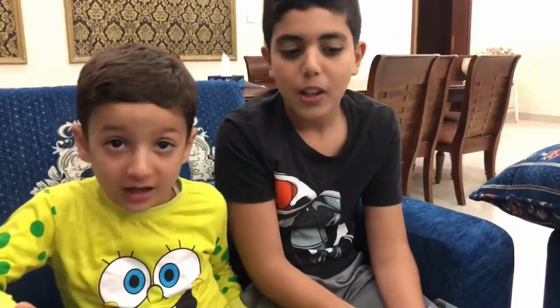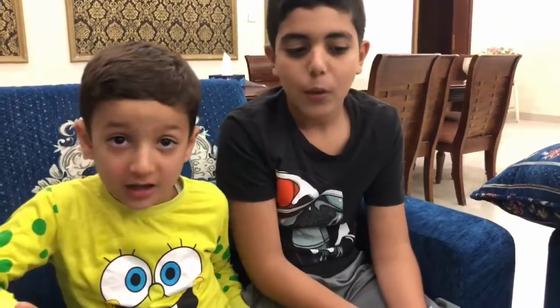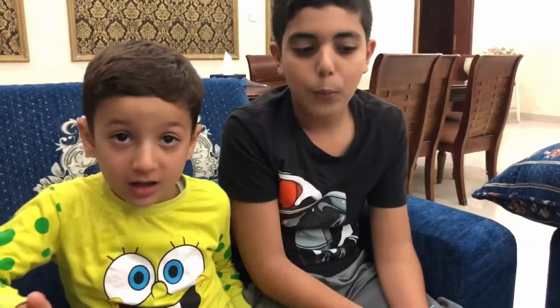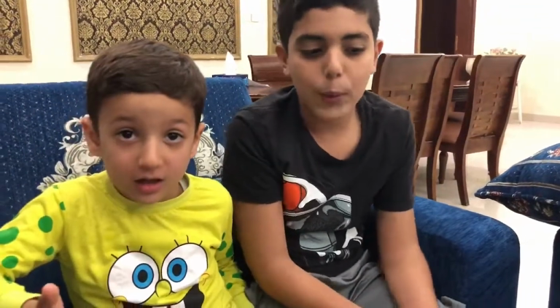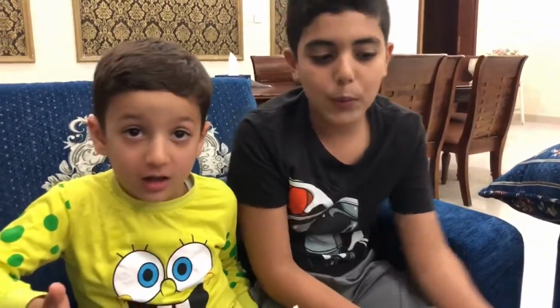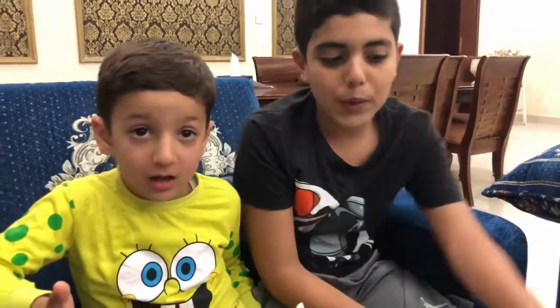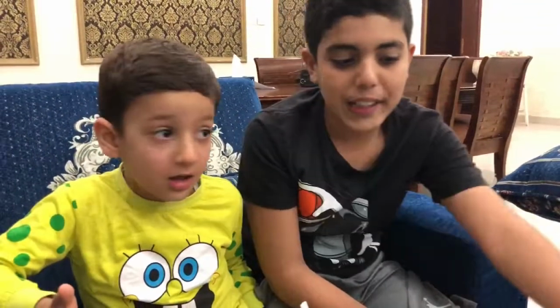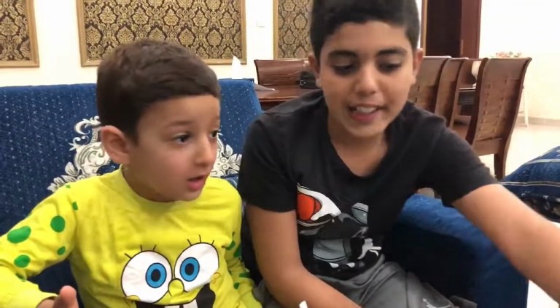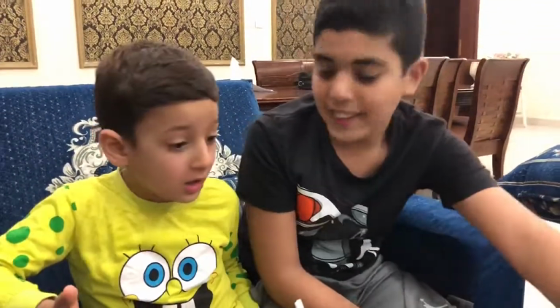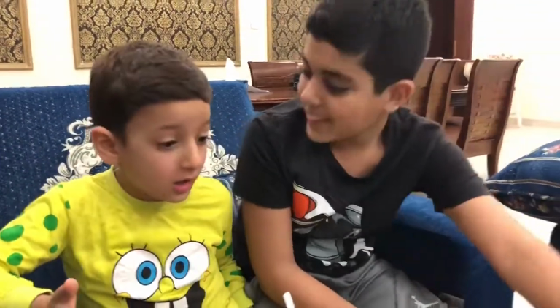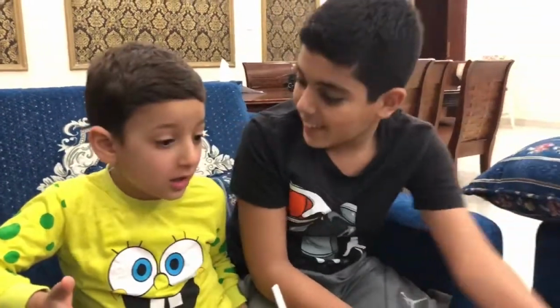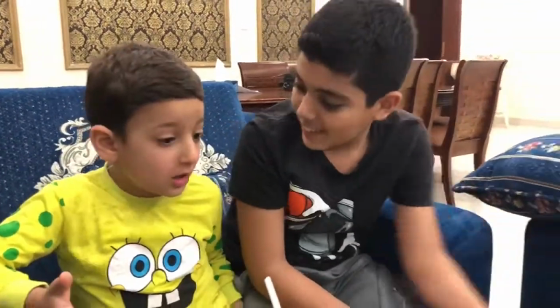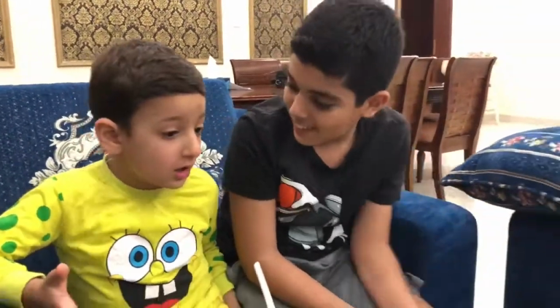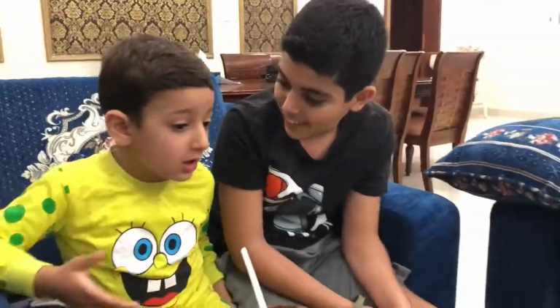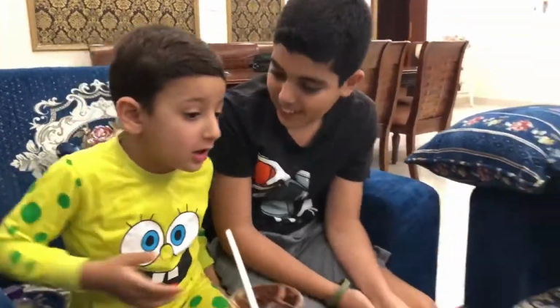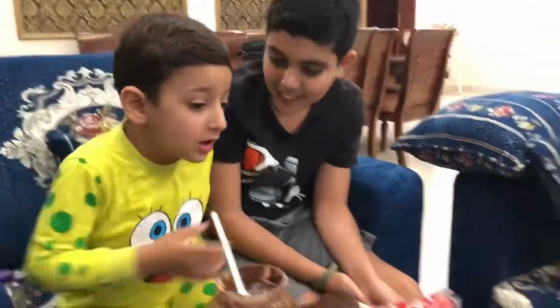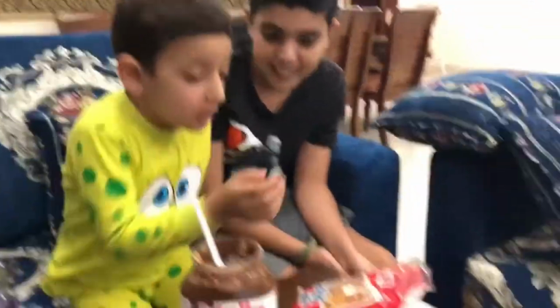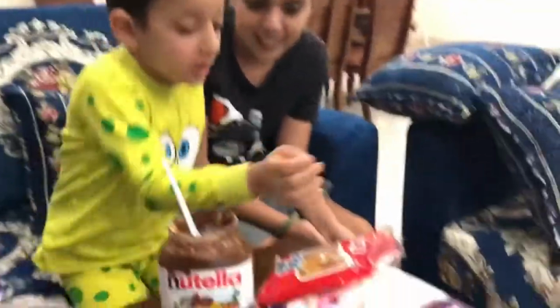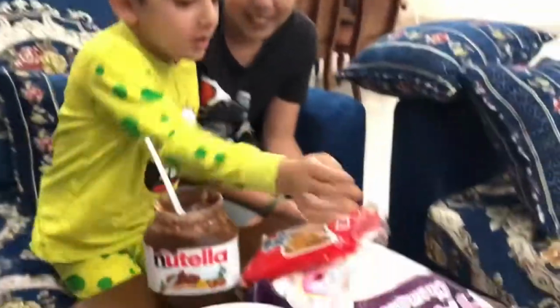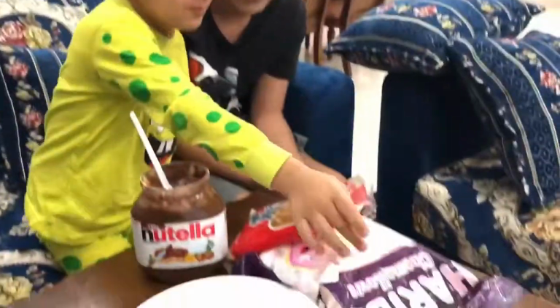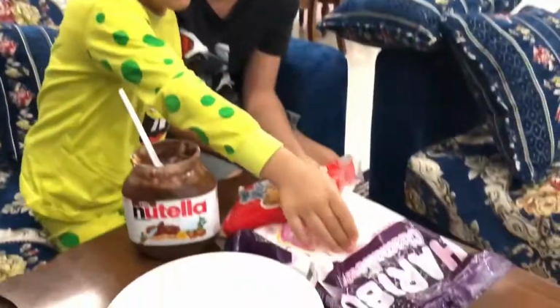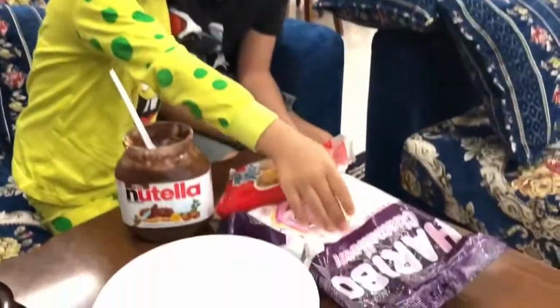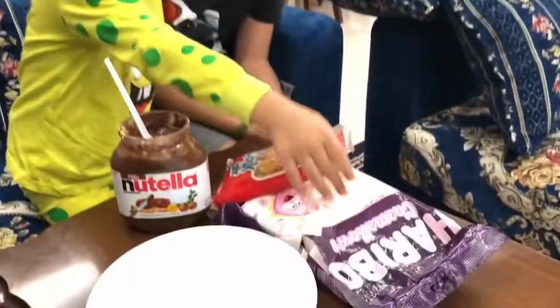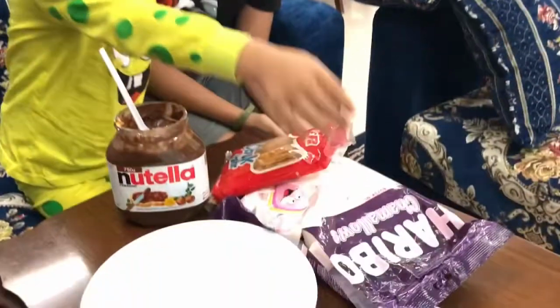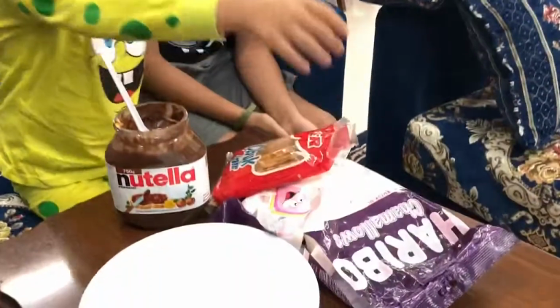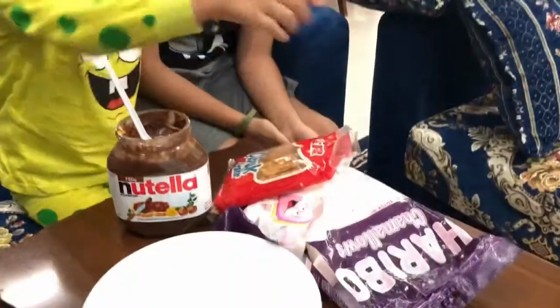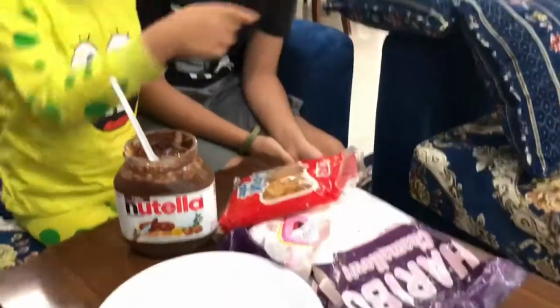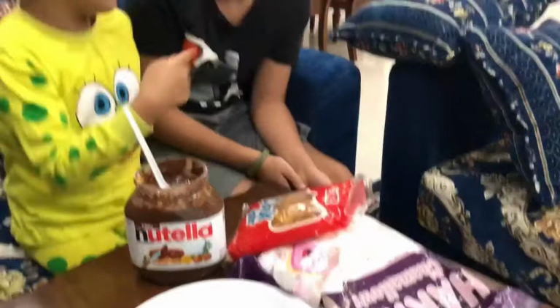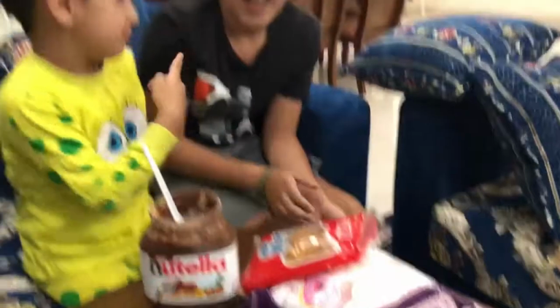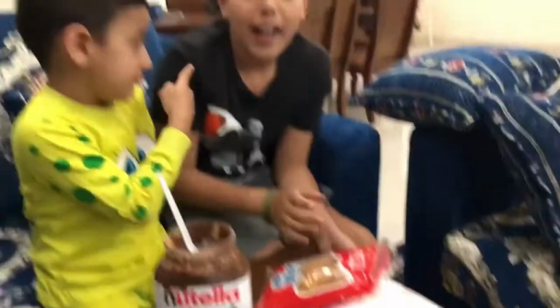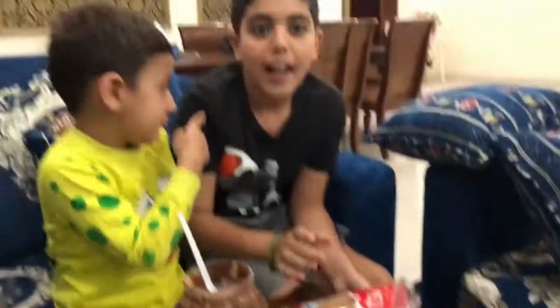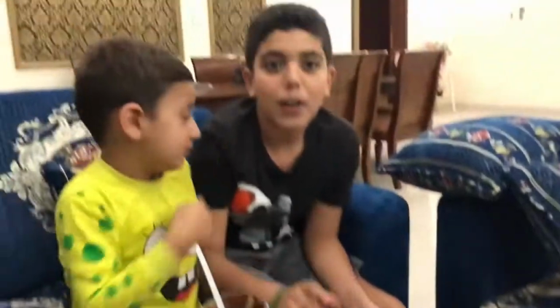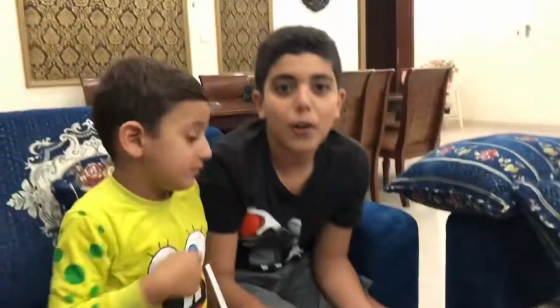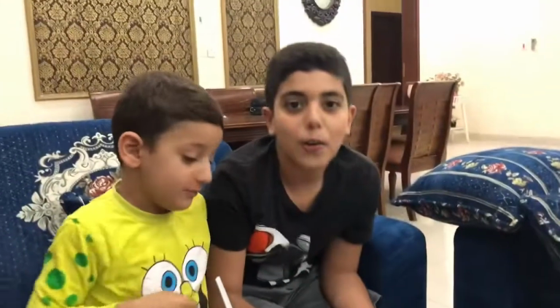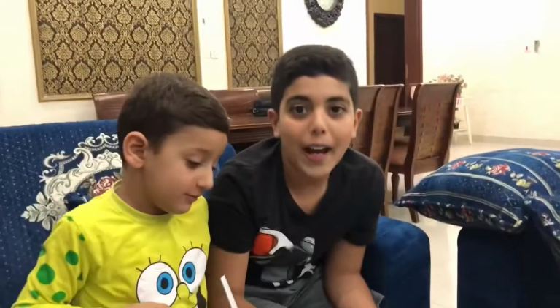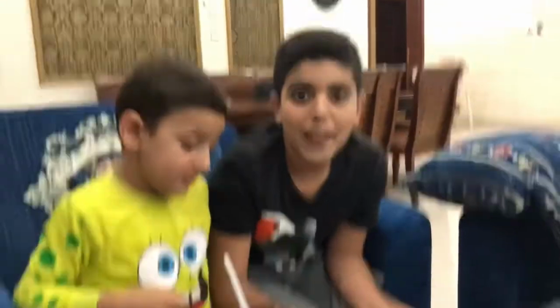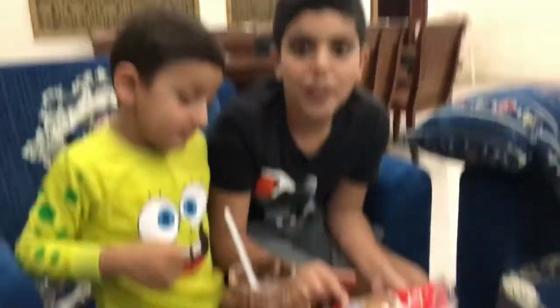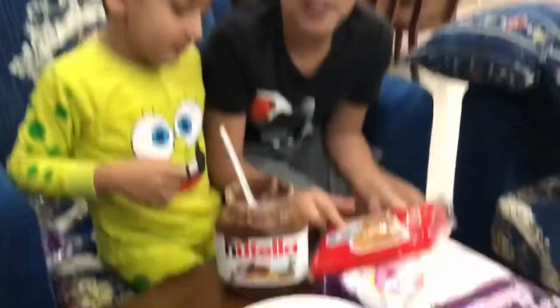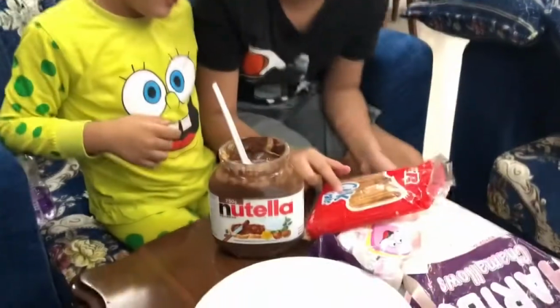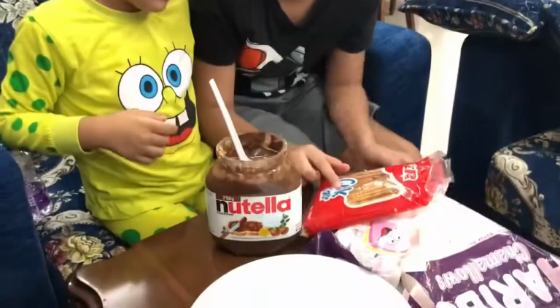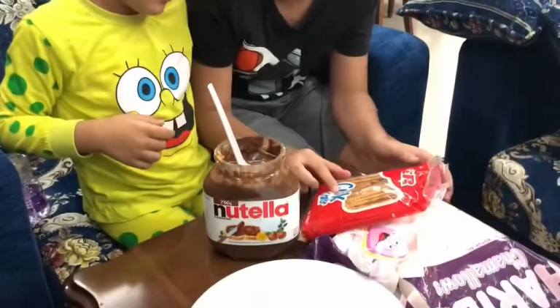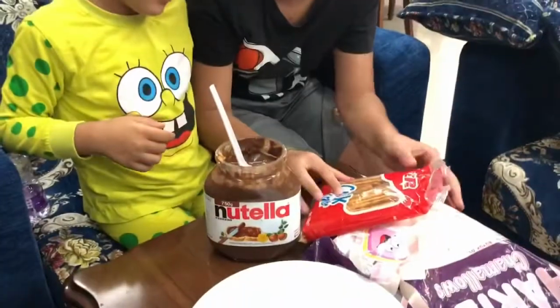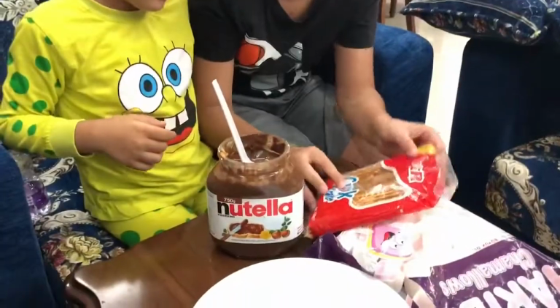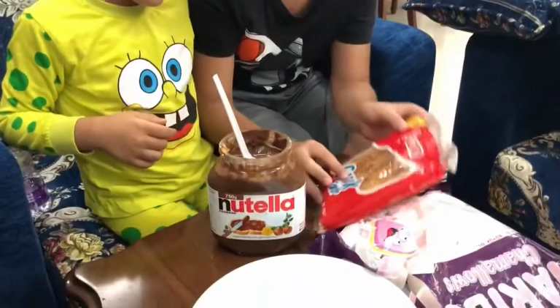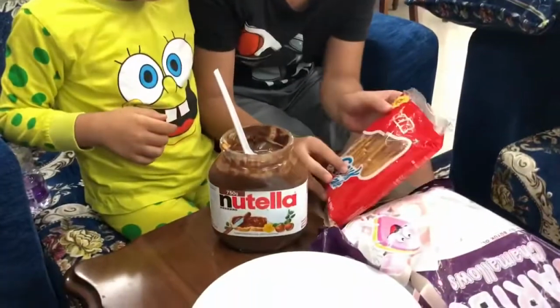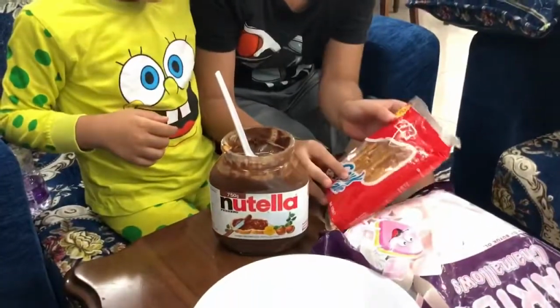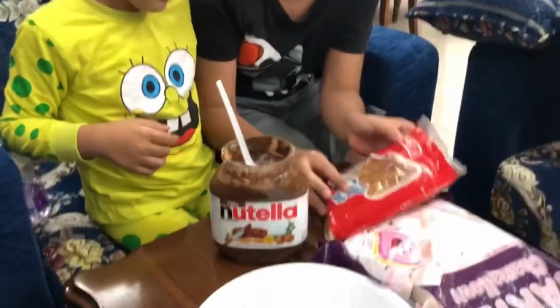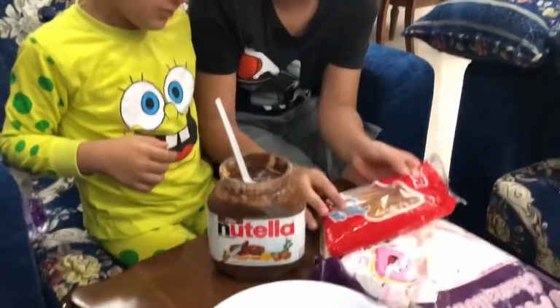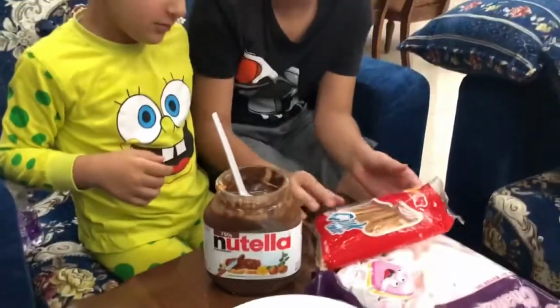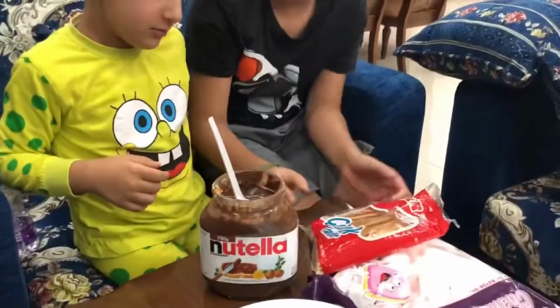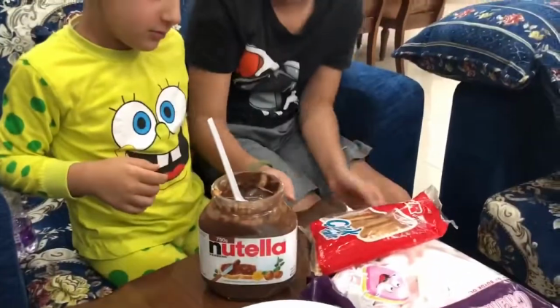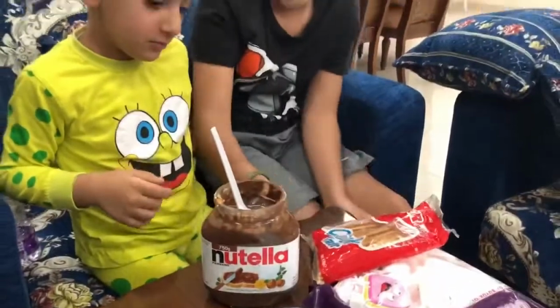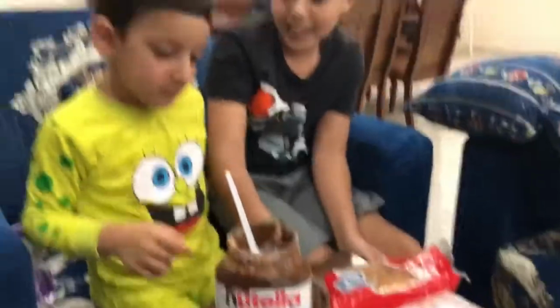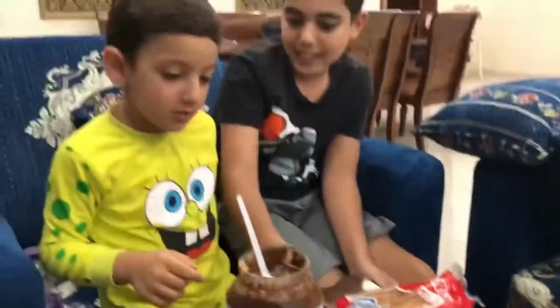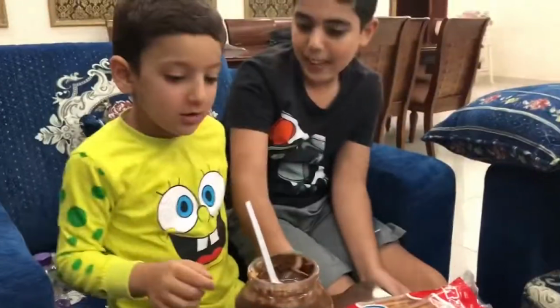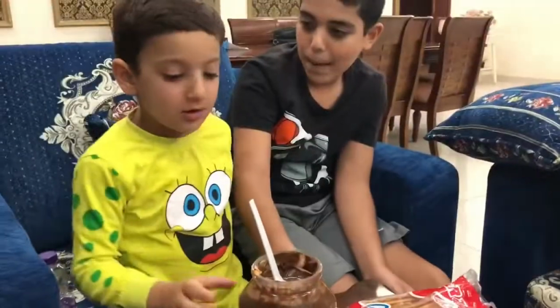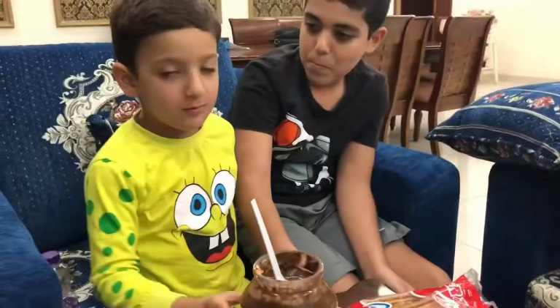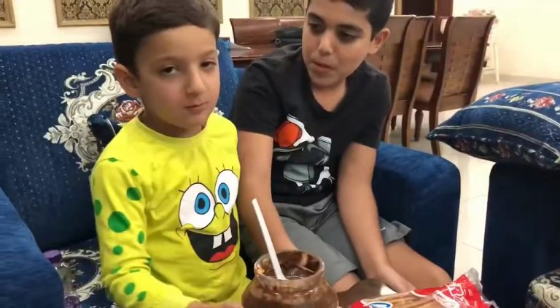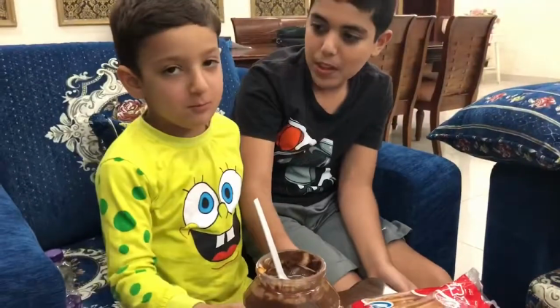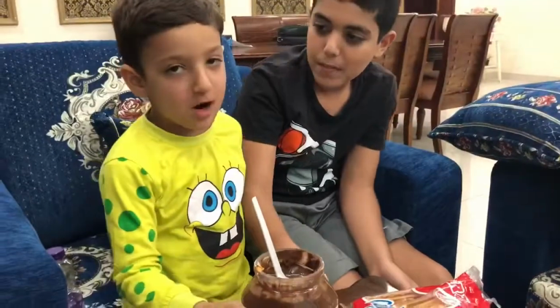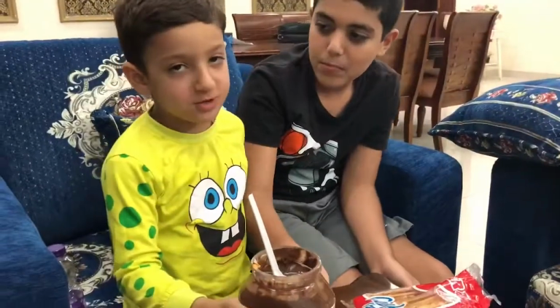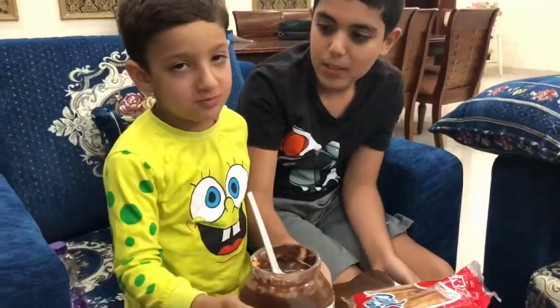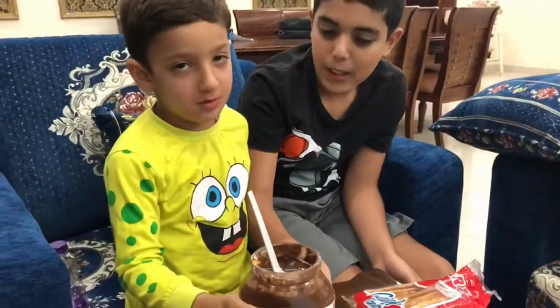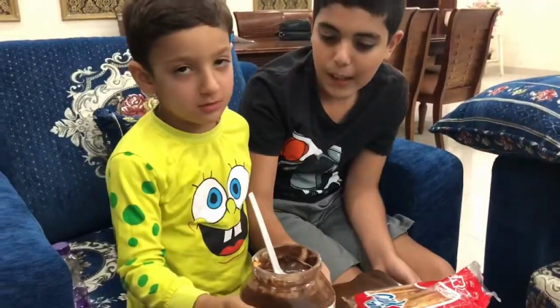We will need marshmallows, crackers, and pretzel sticks.